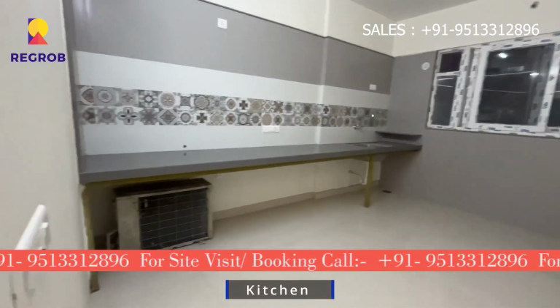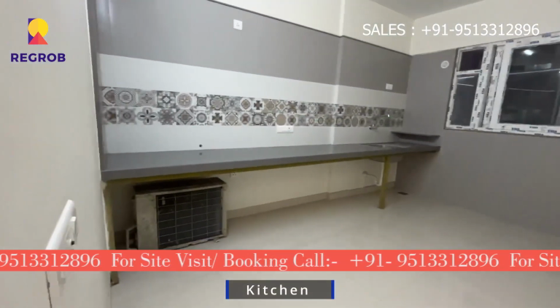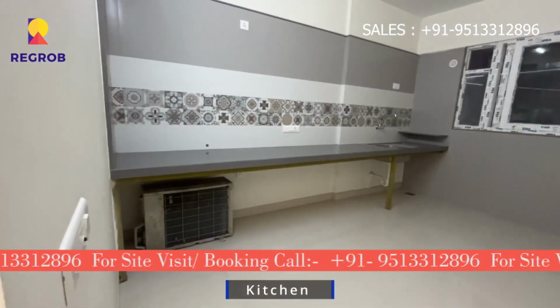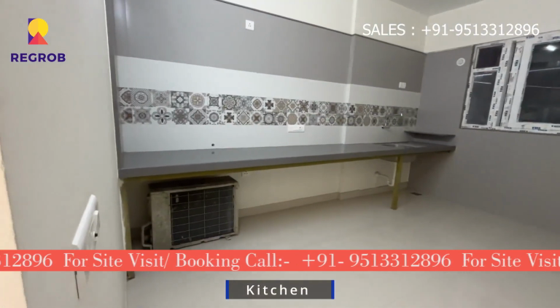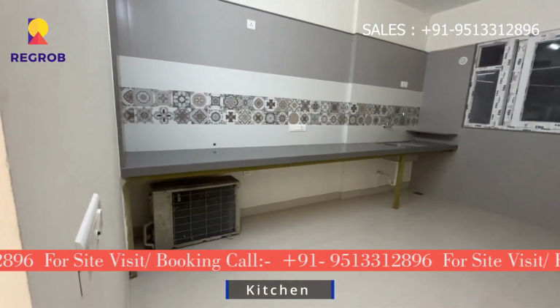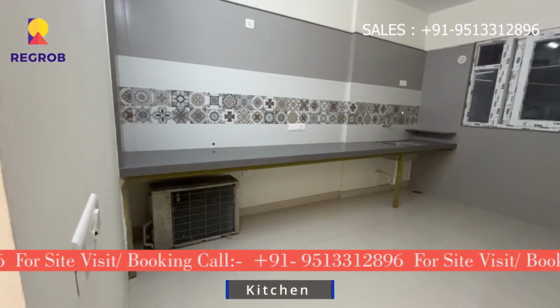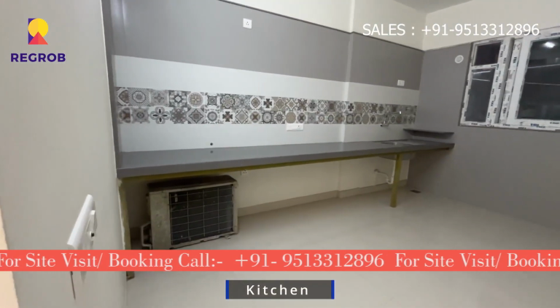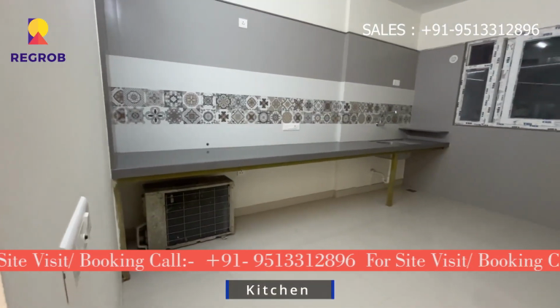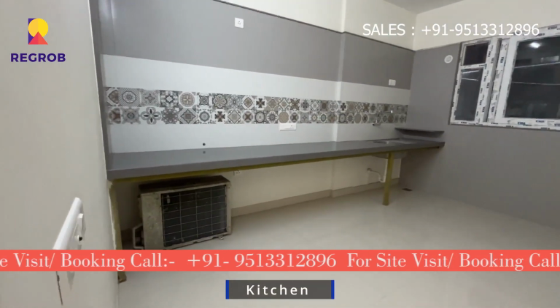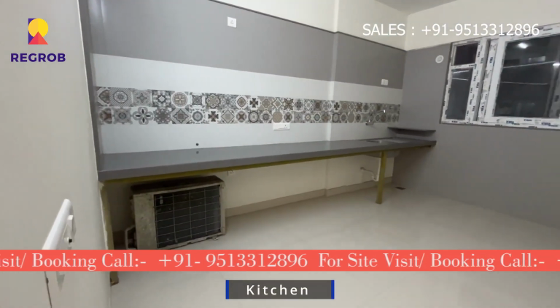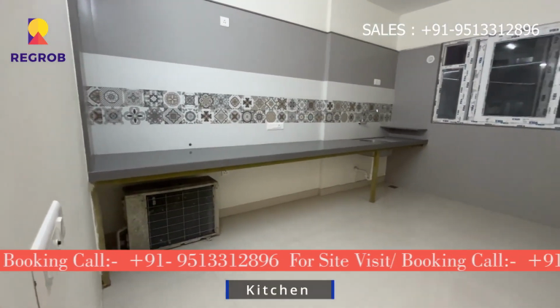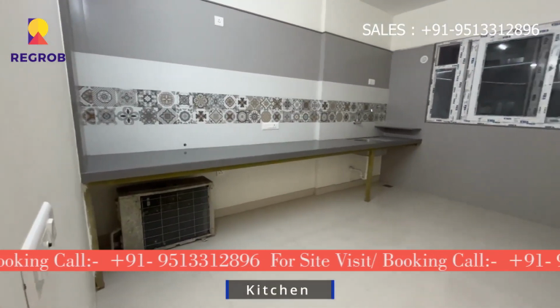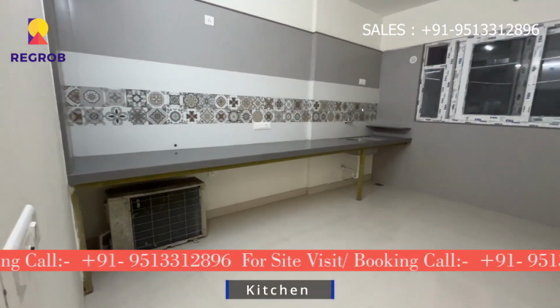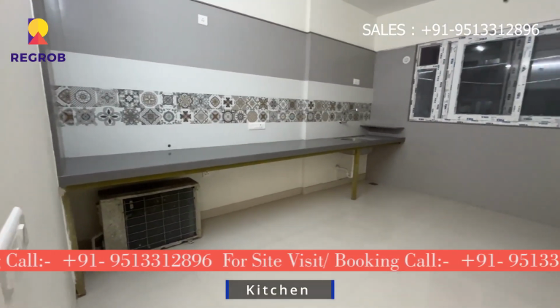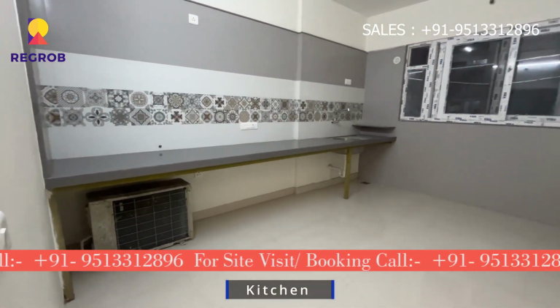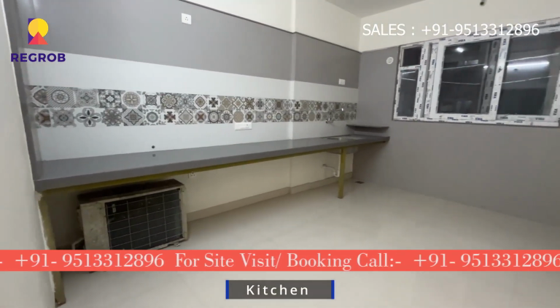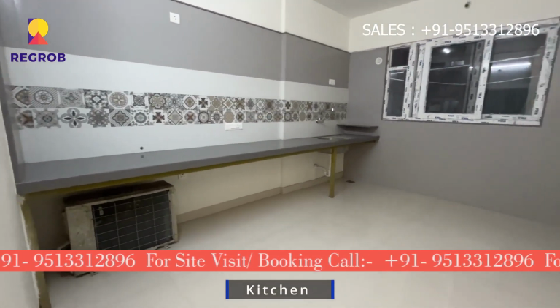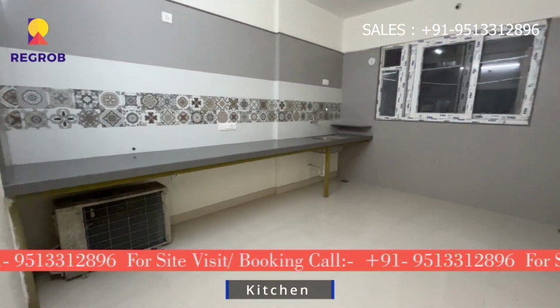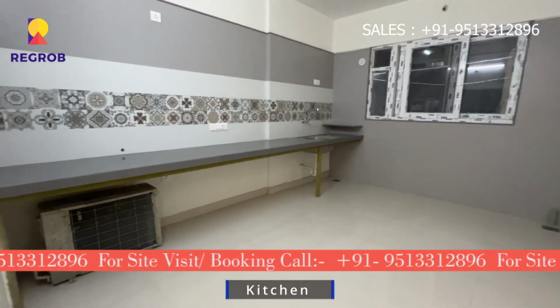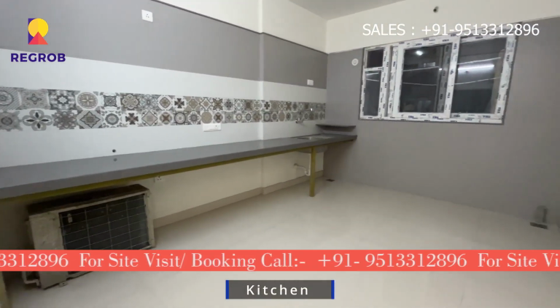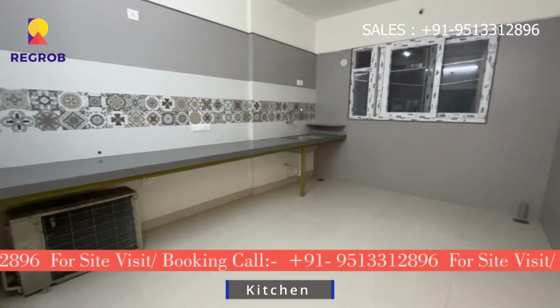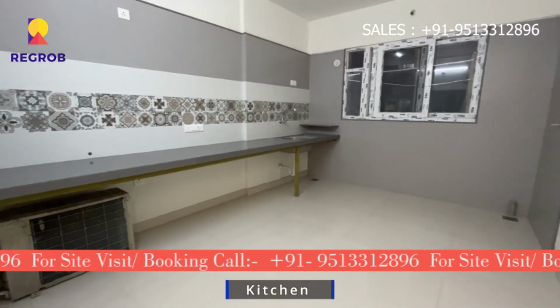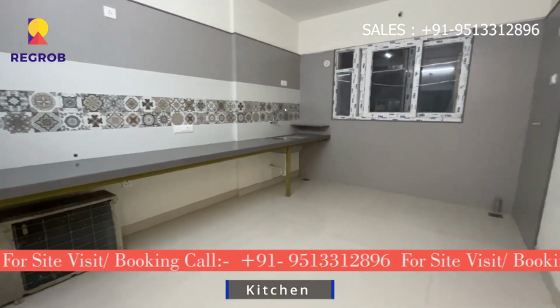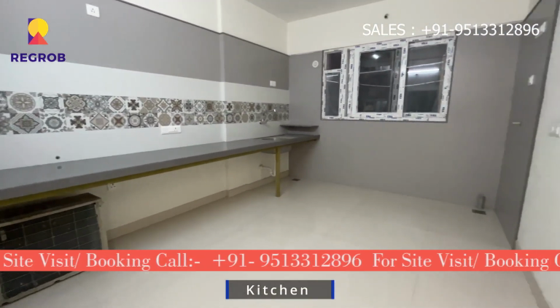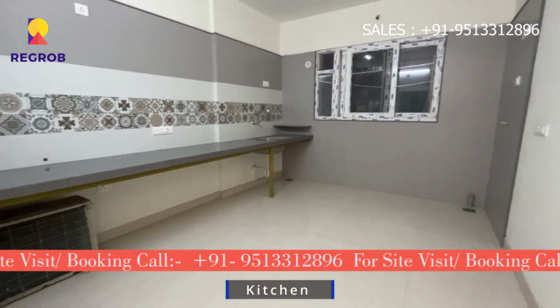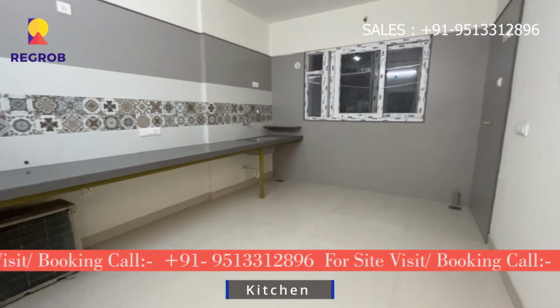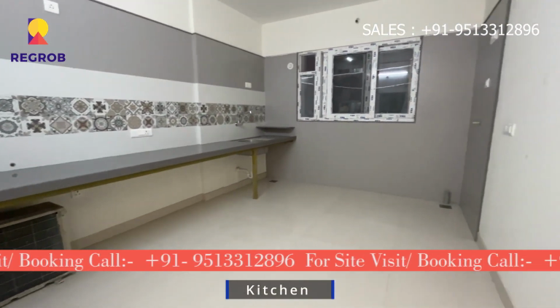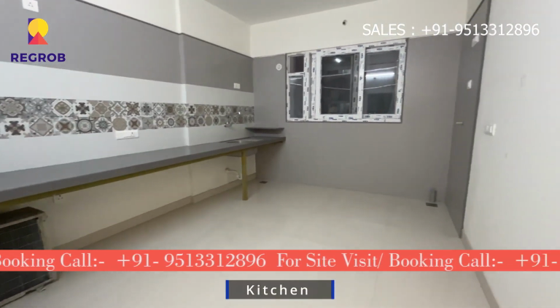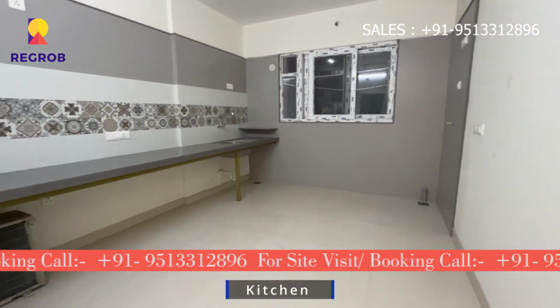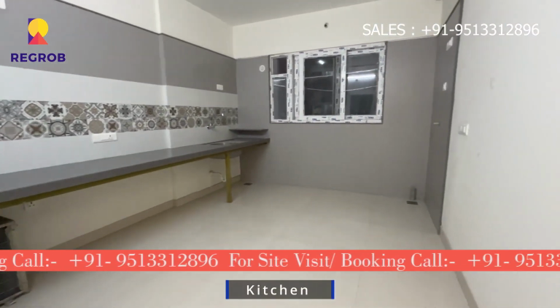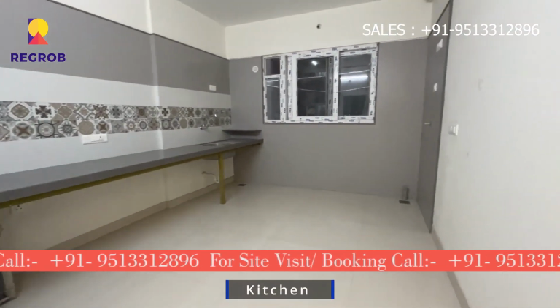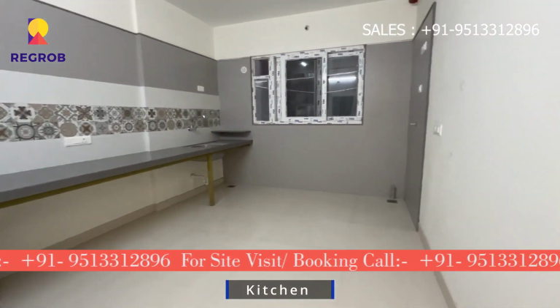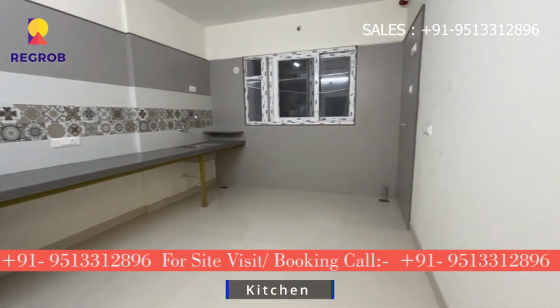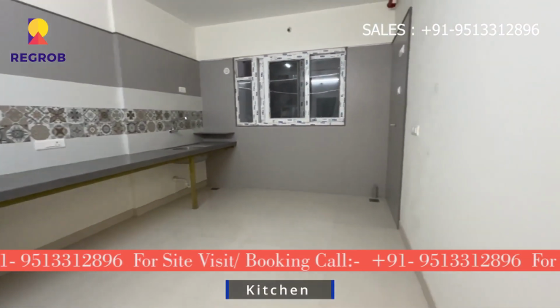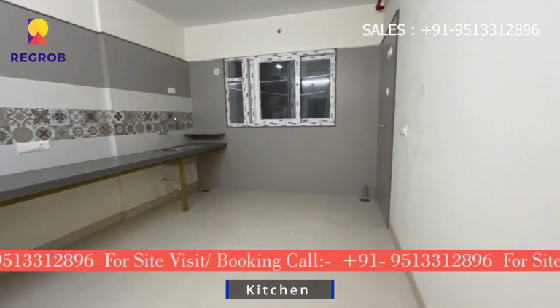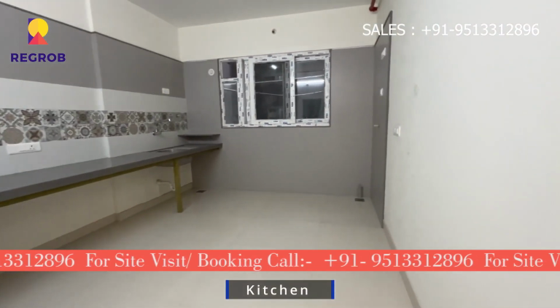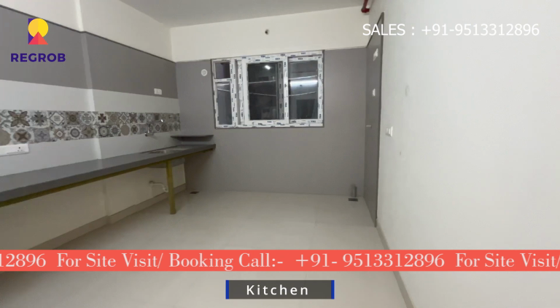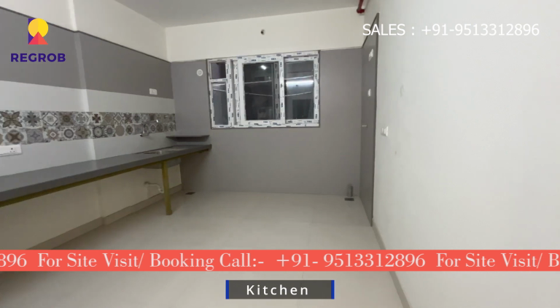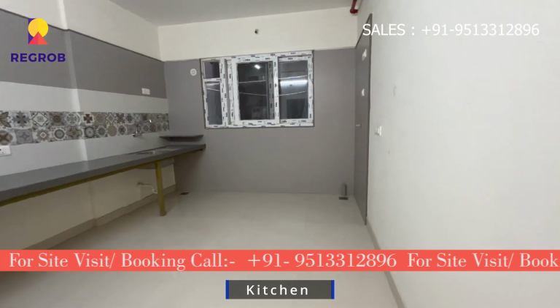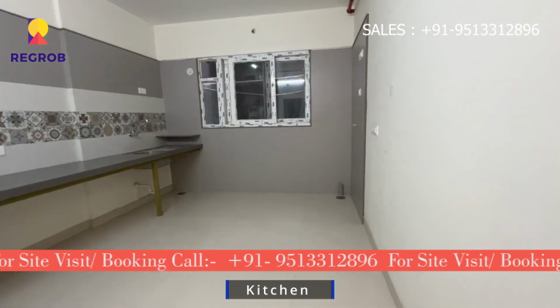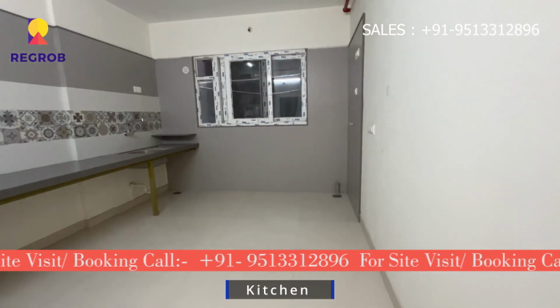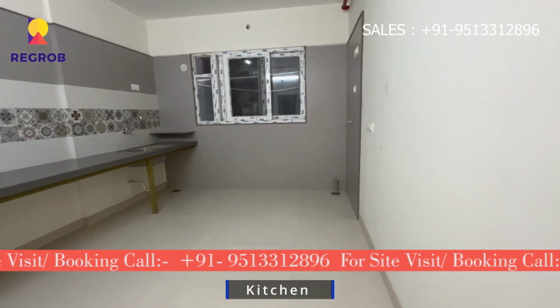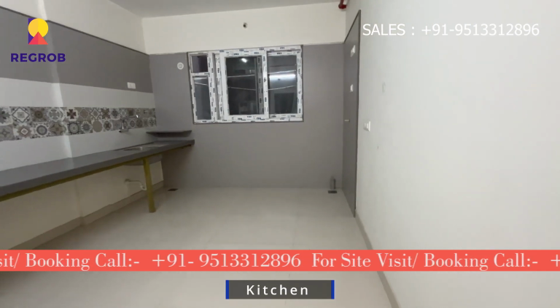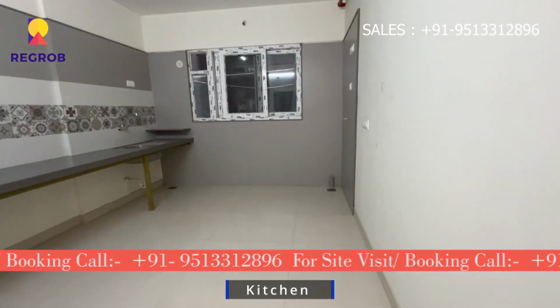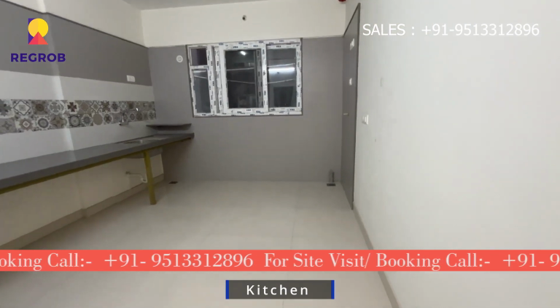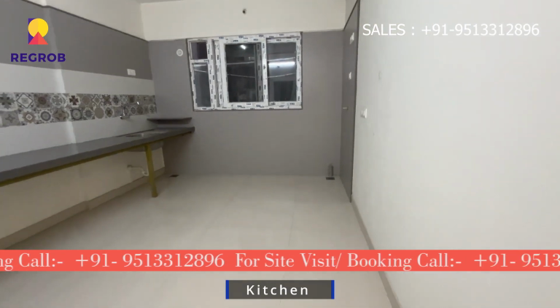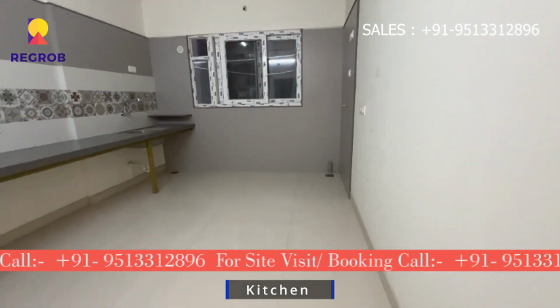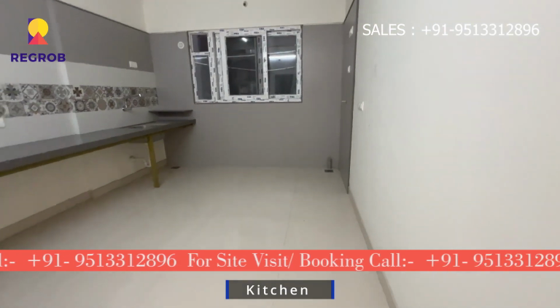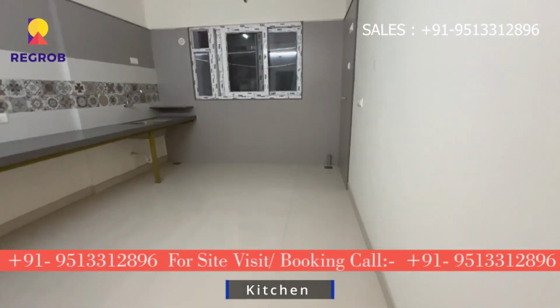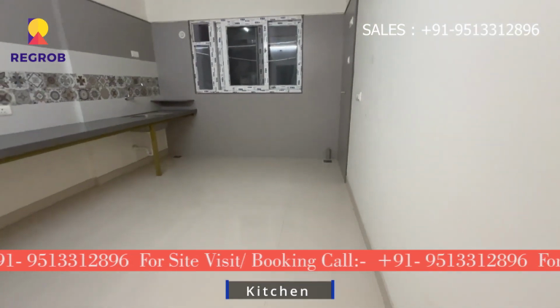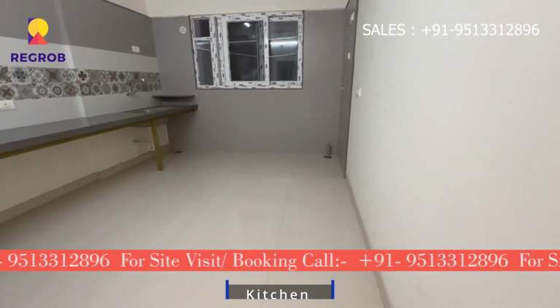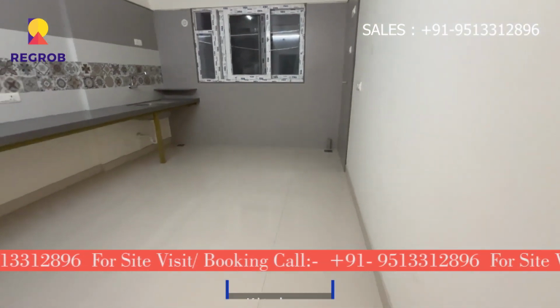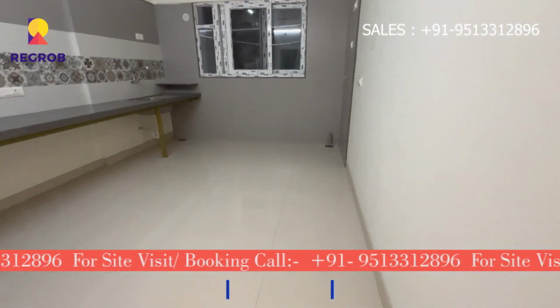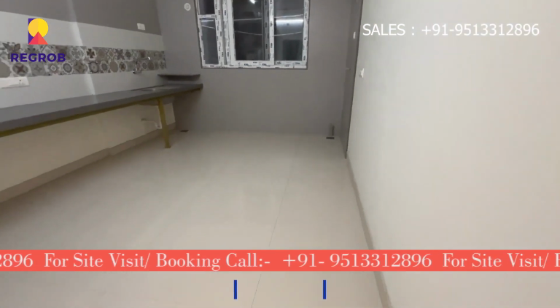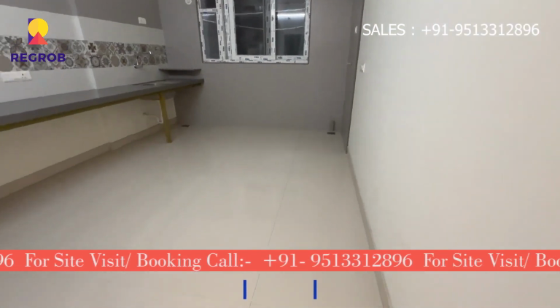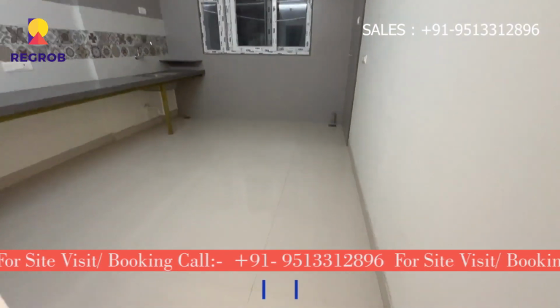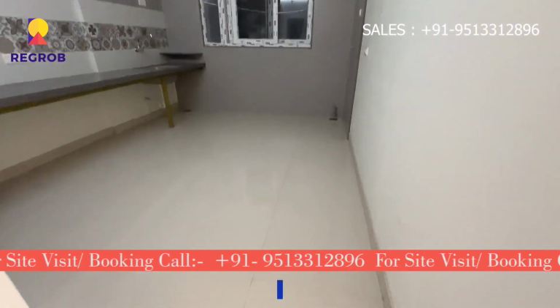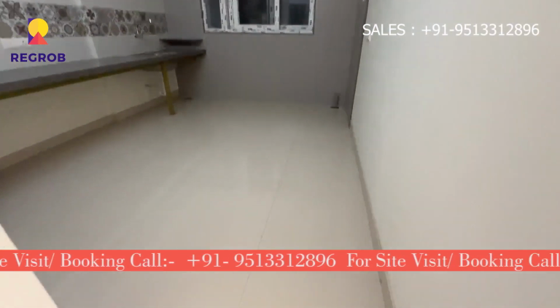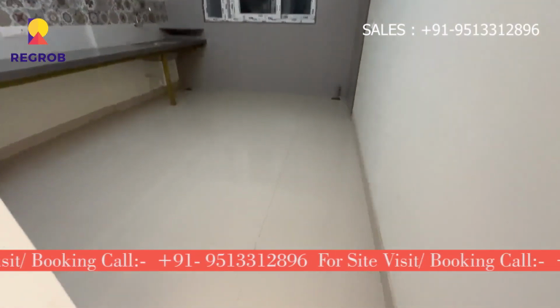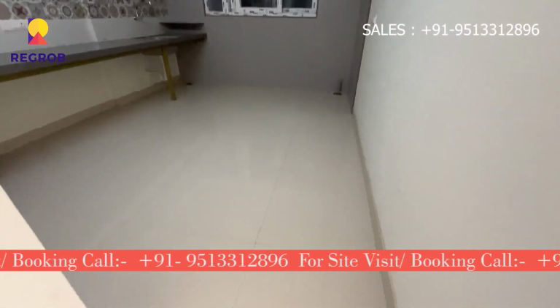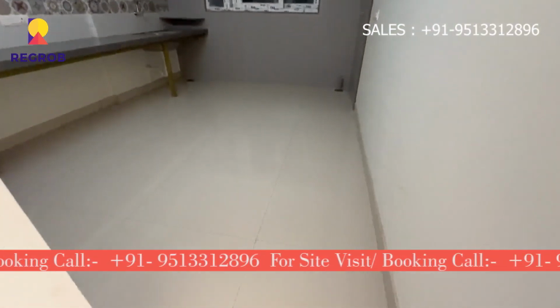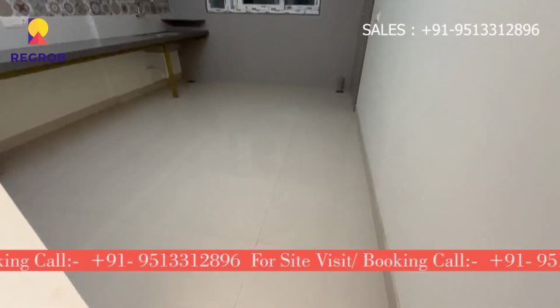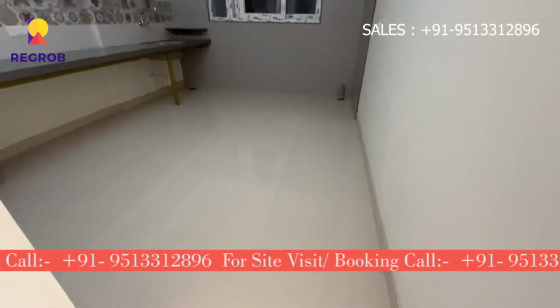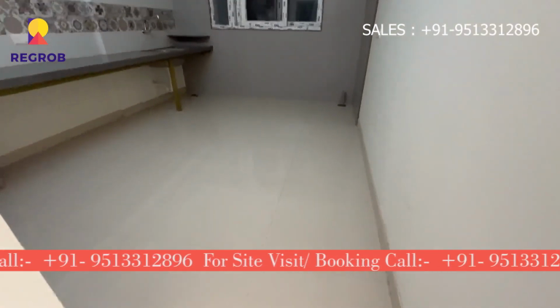As soon as you walk in, here is the kitchen. It's modern and has all the gadgets you need.